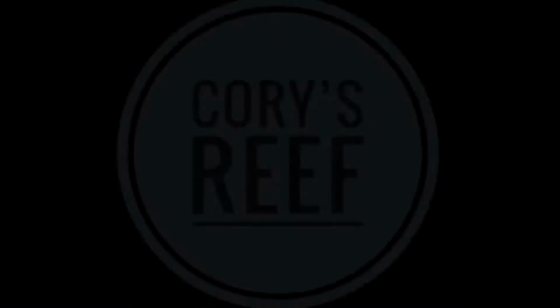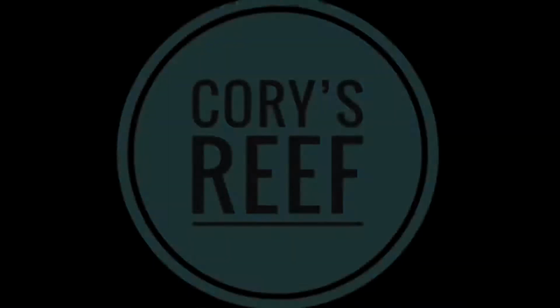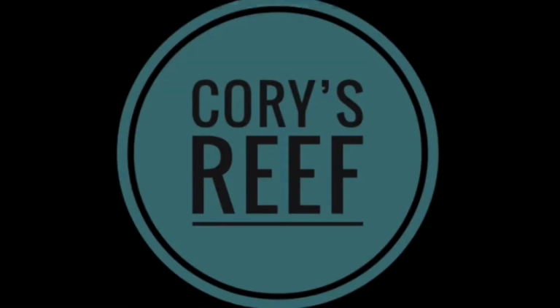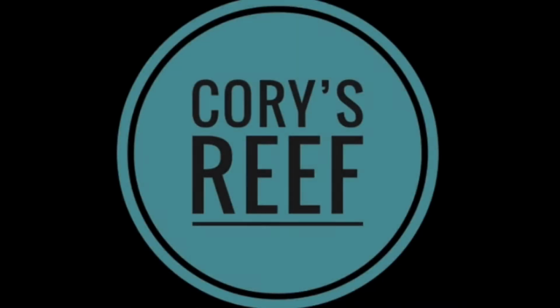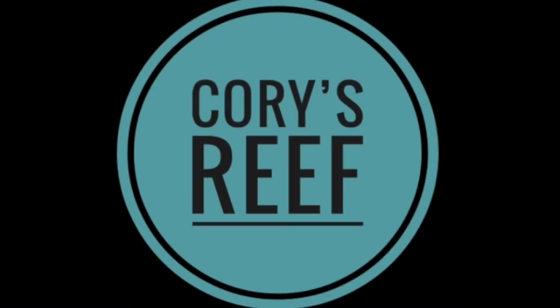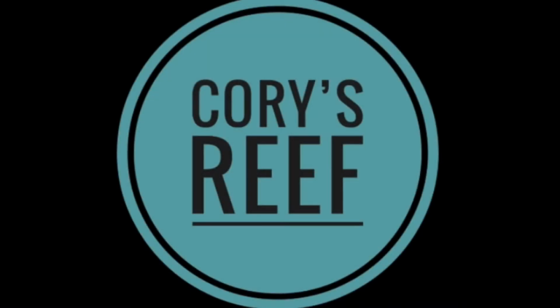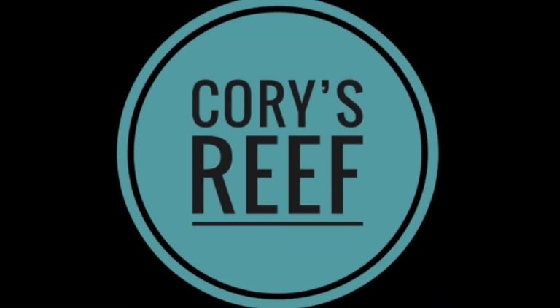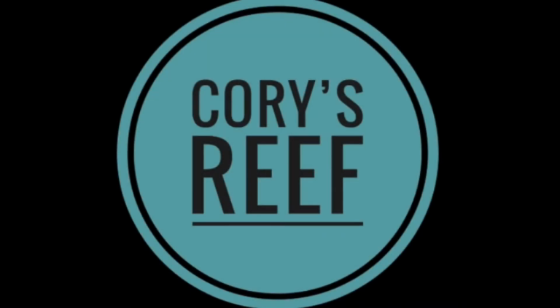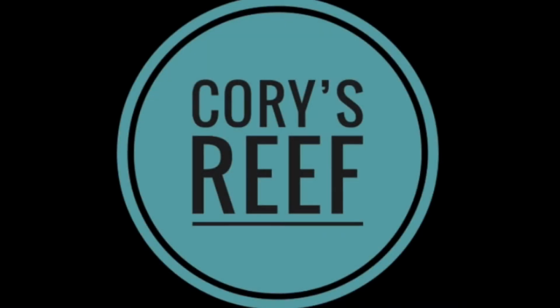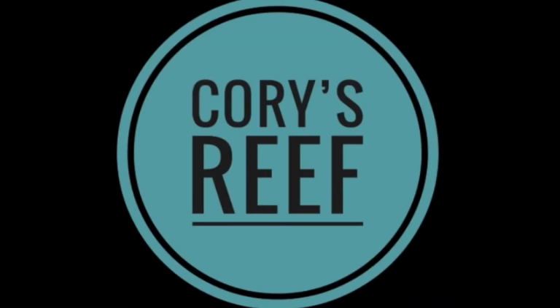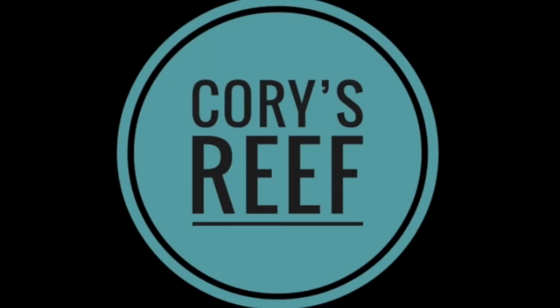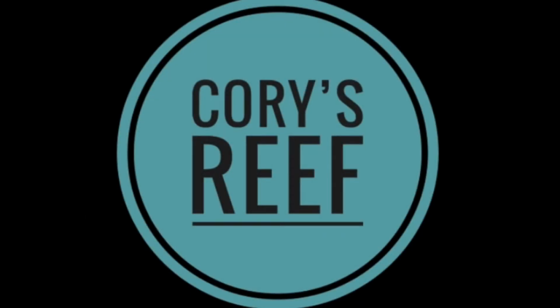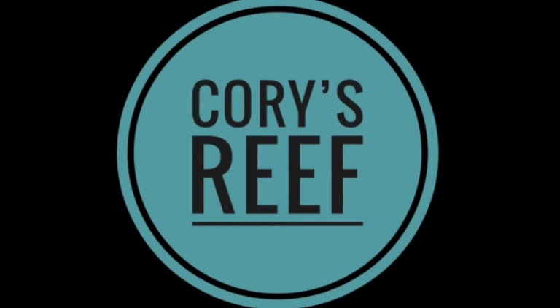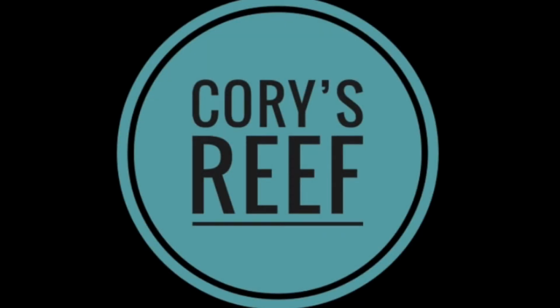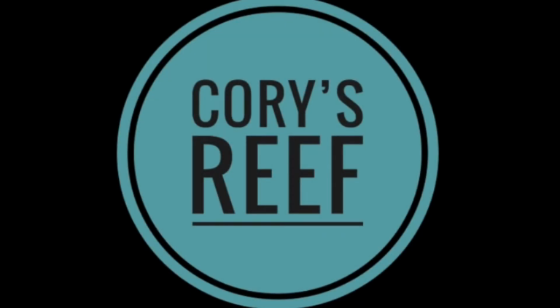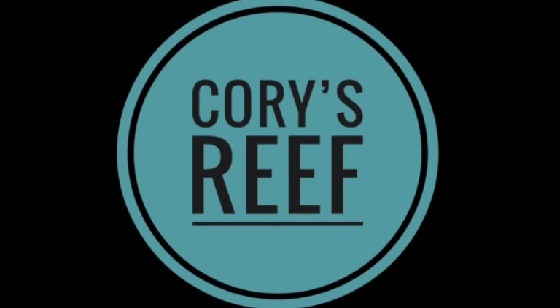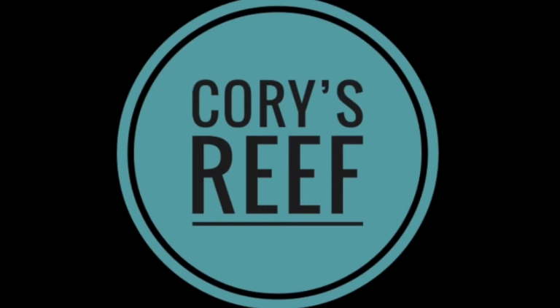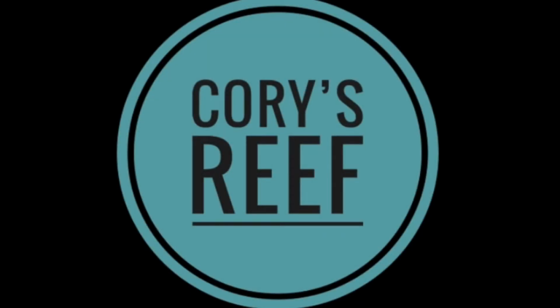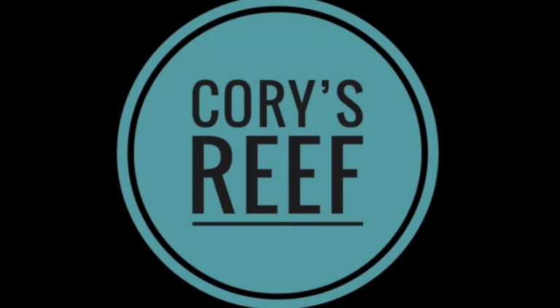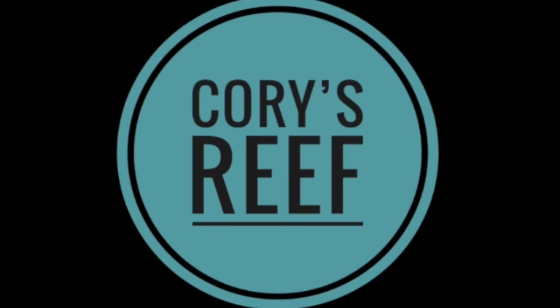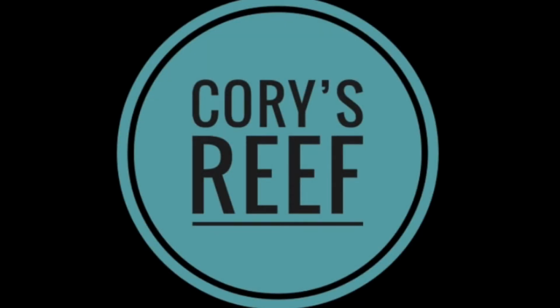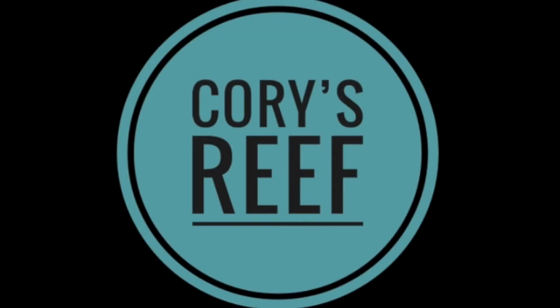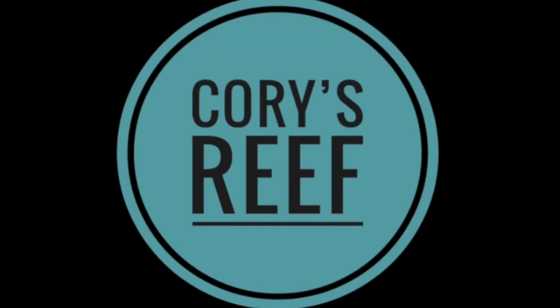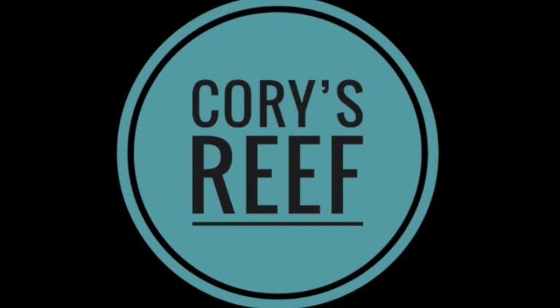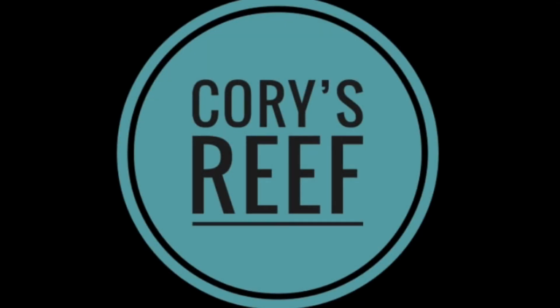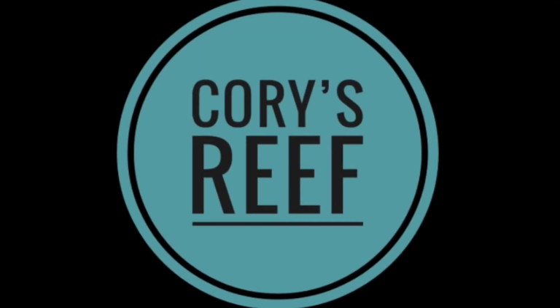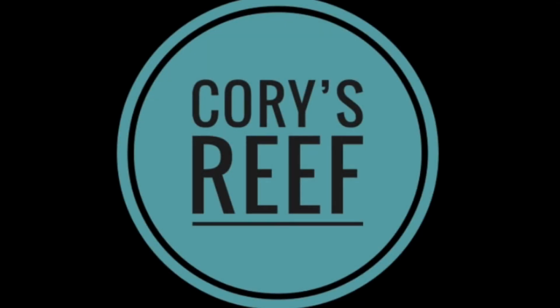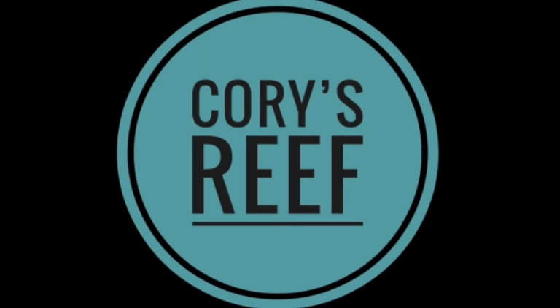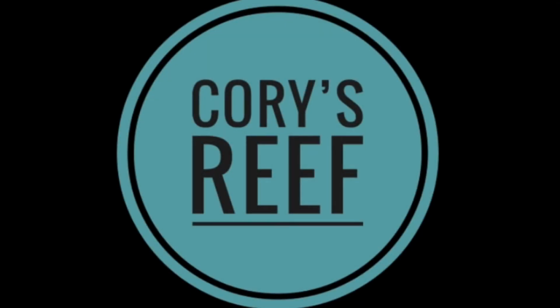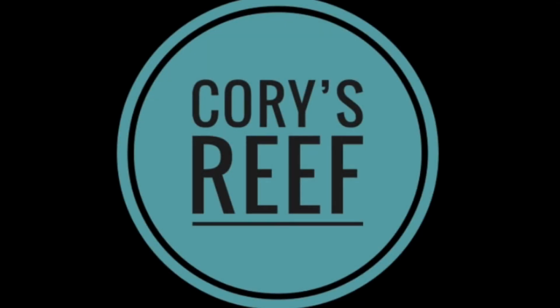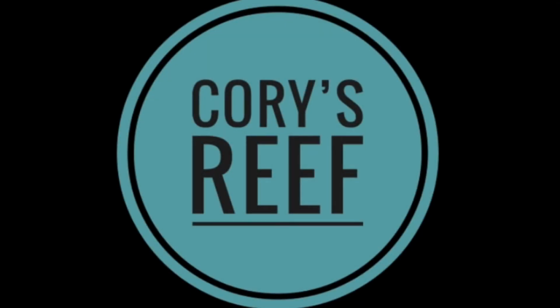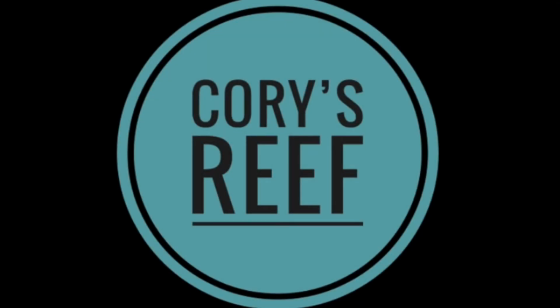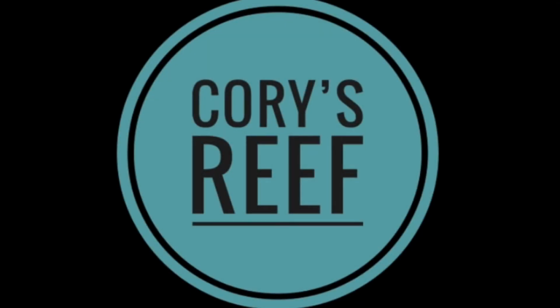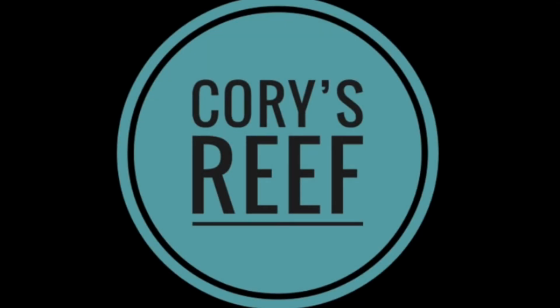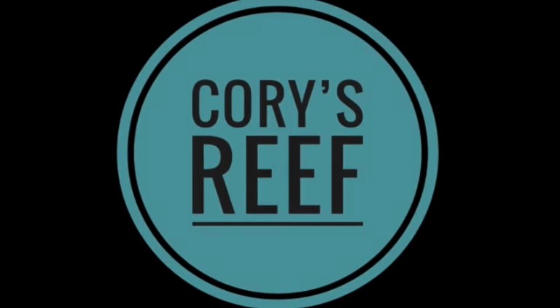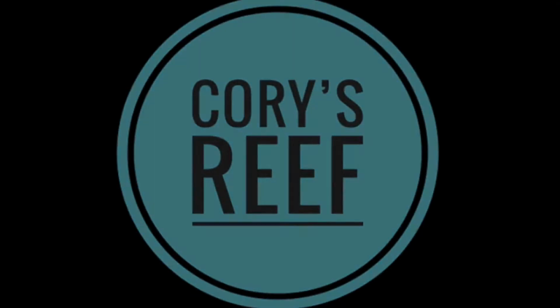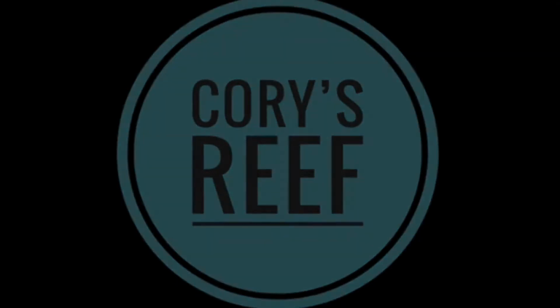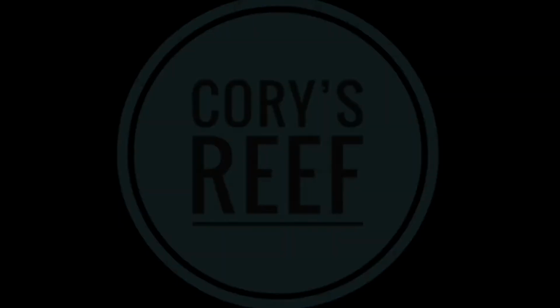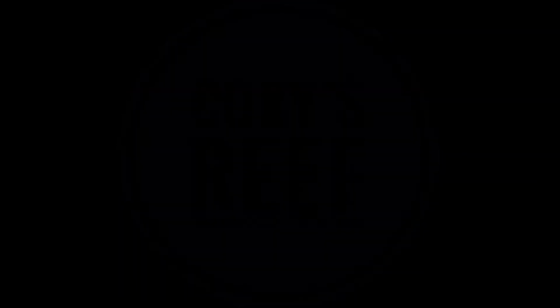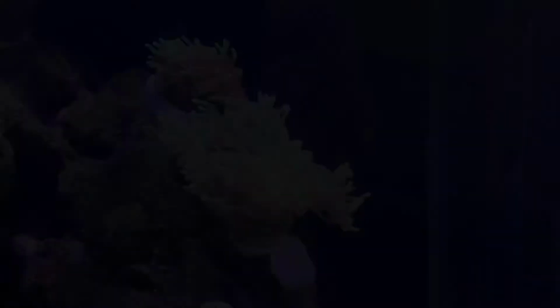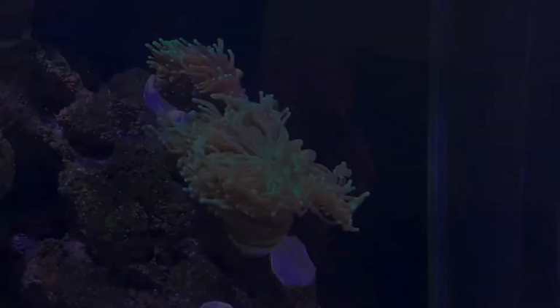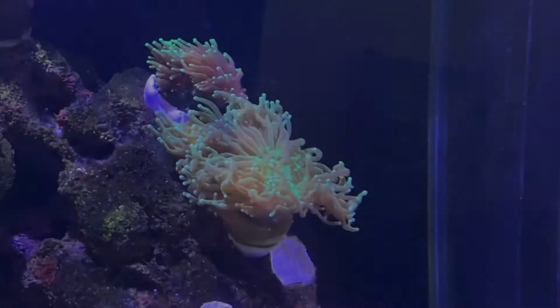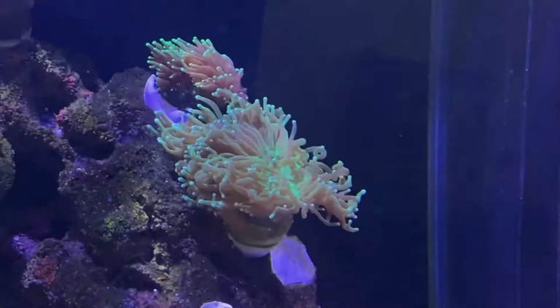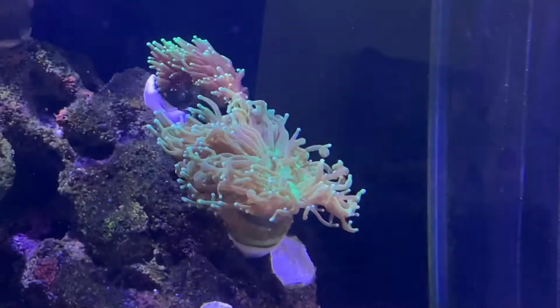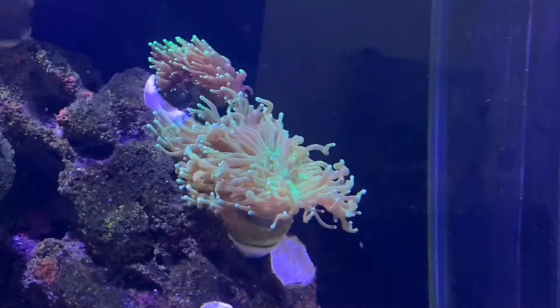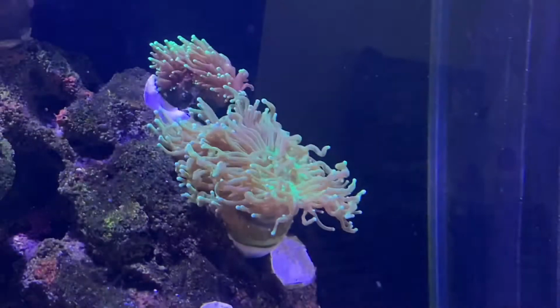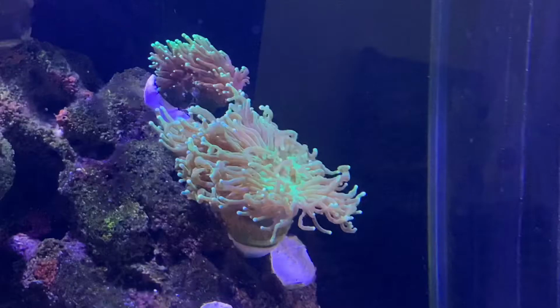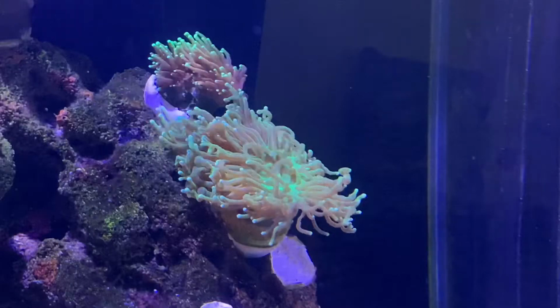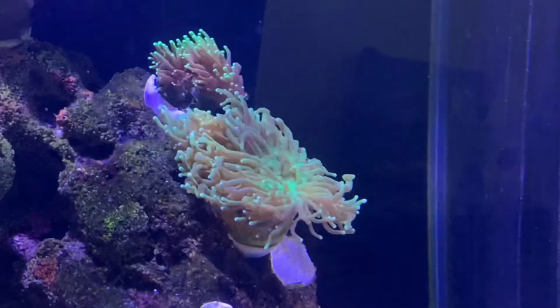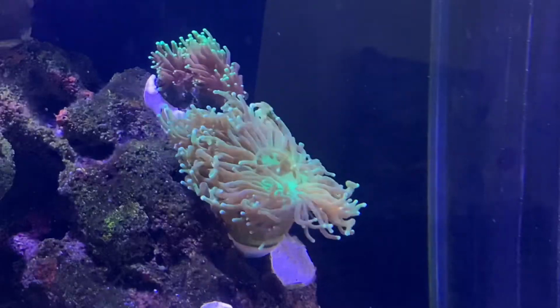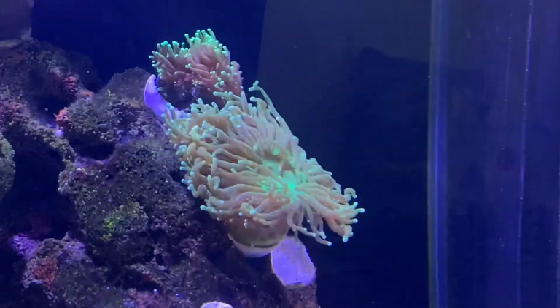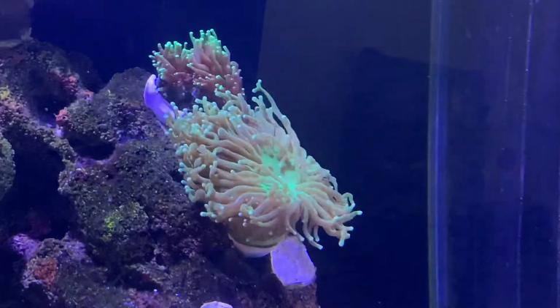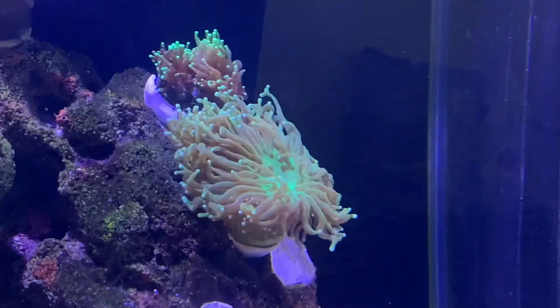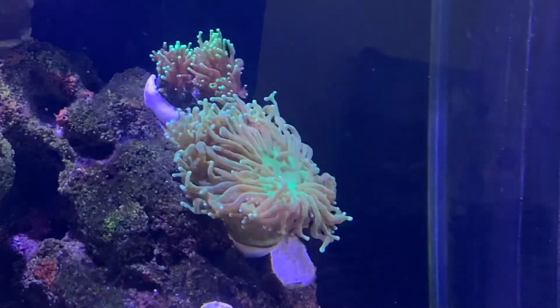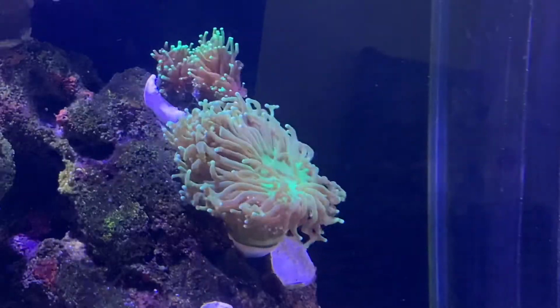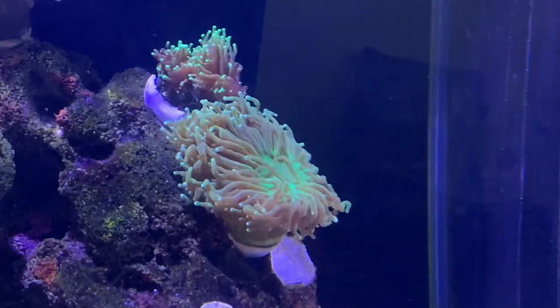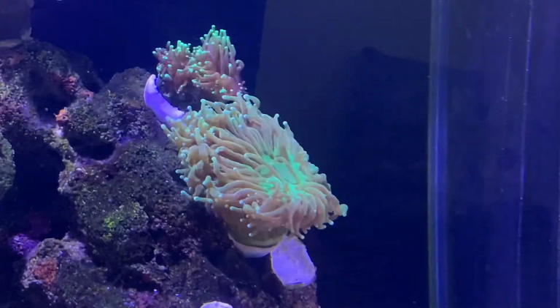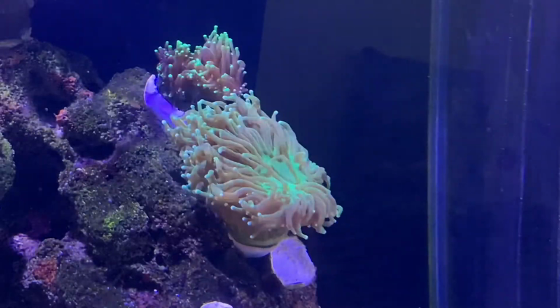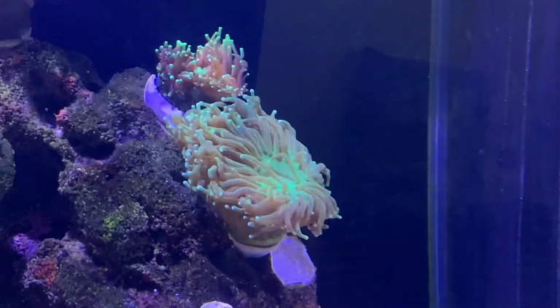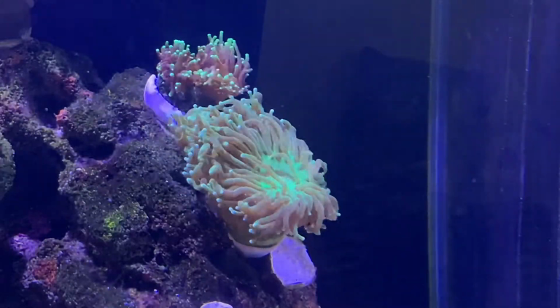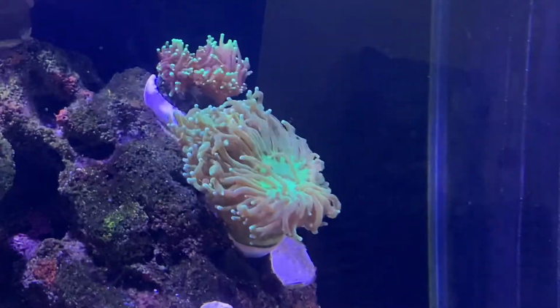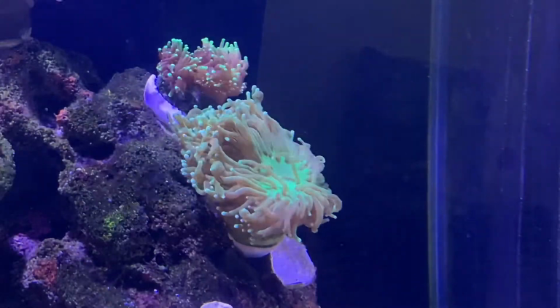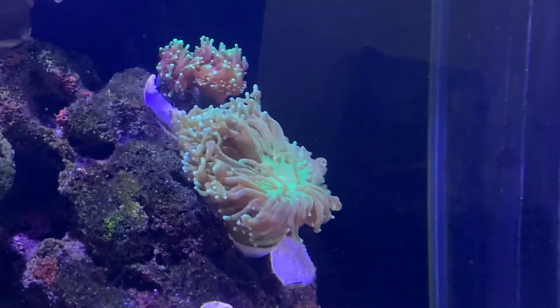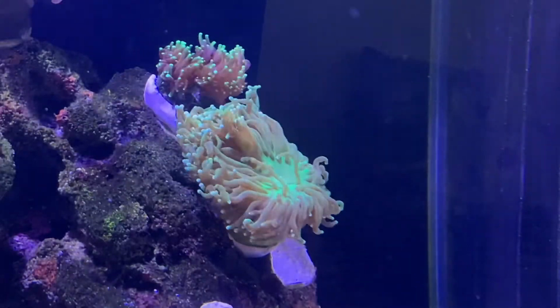Hi guys, welcome back to Cory's Reef. In this week's episode, I'm going to talk about the fish and corals I currently have.